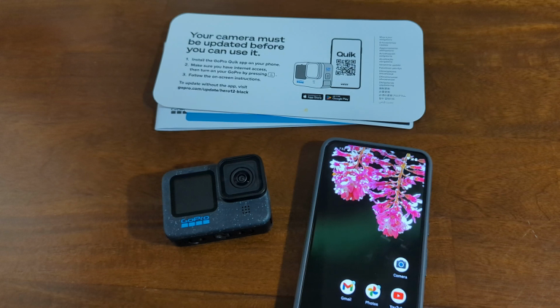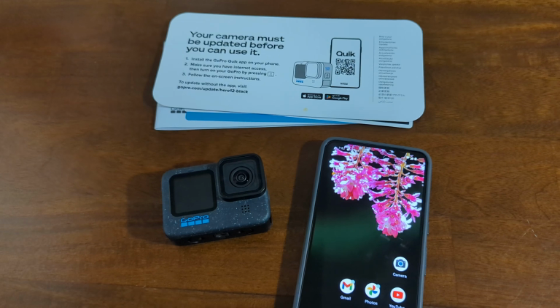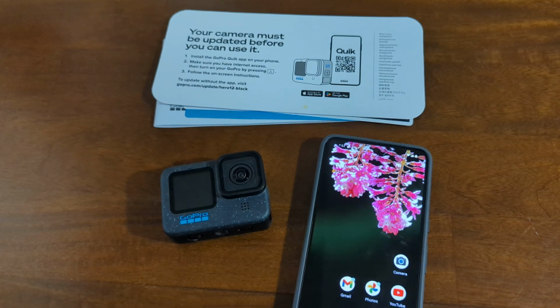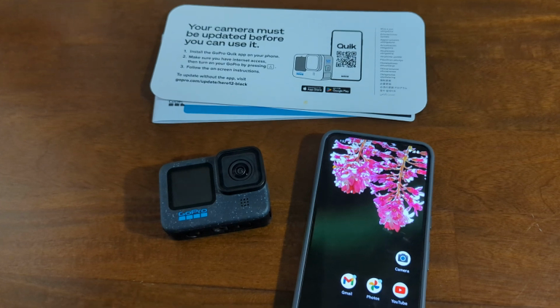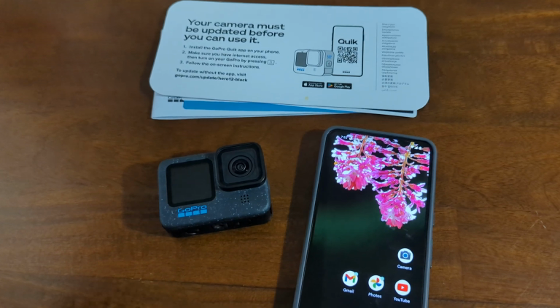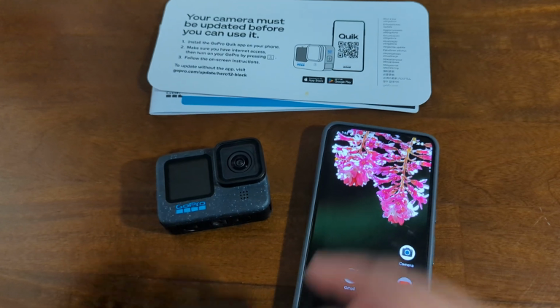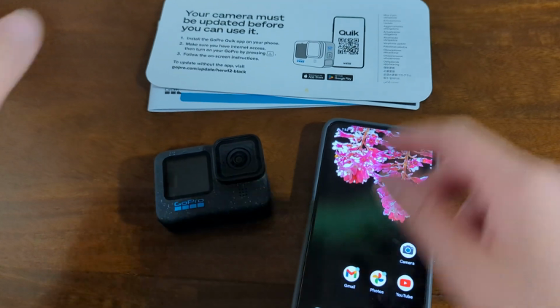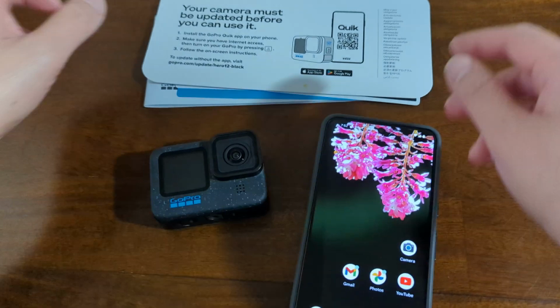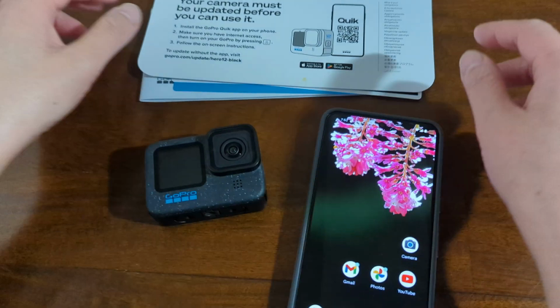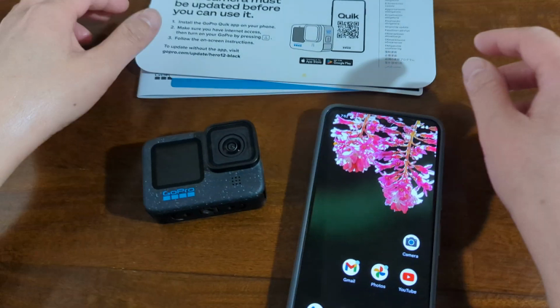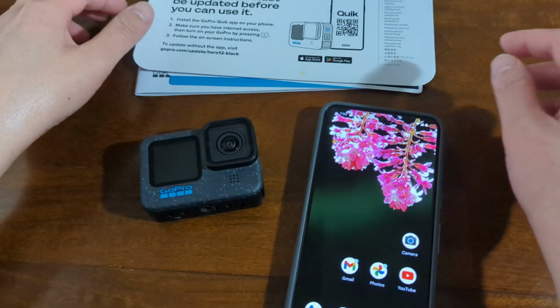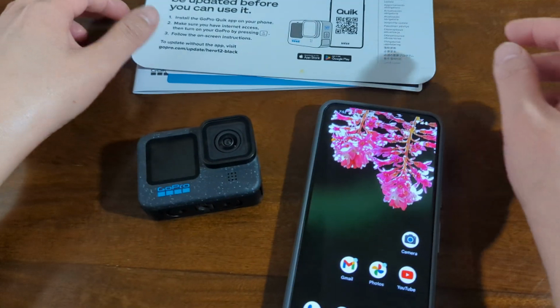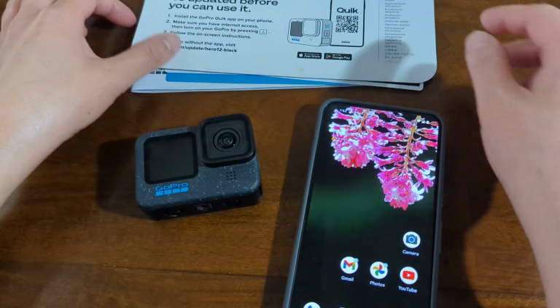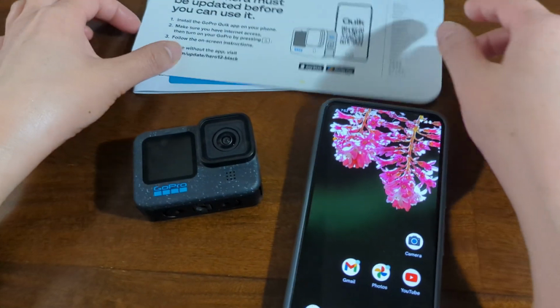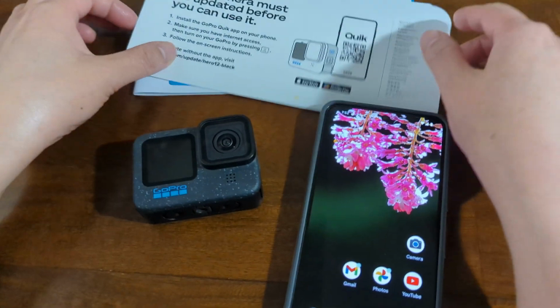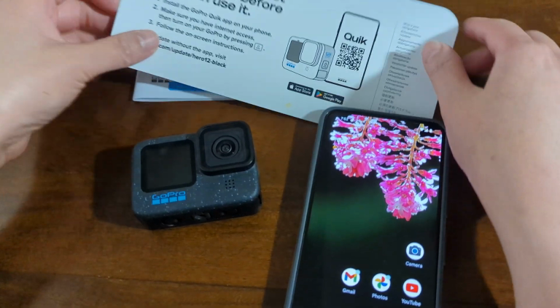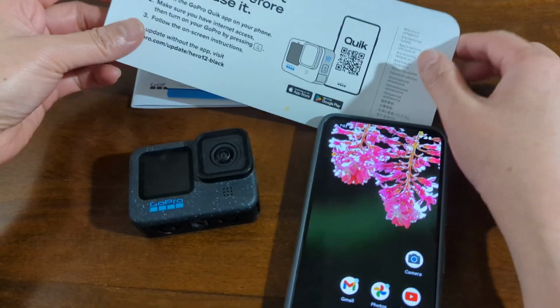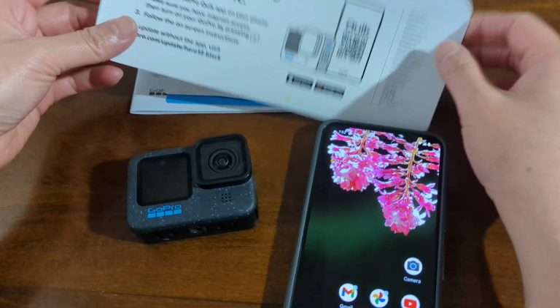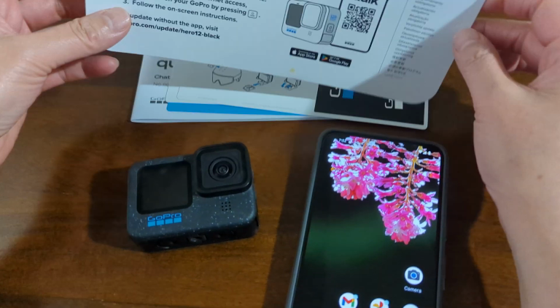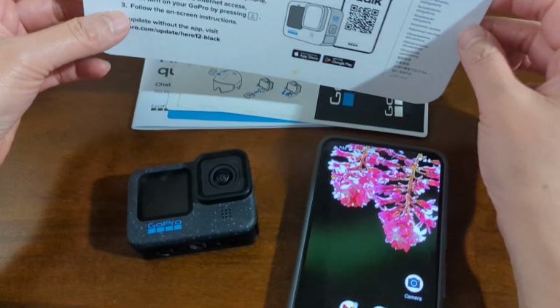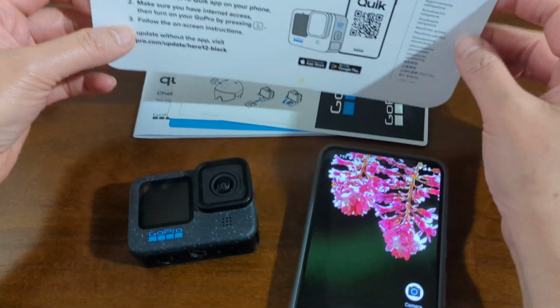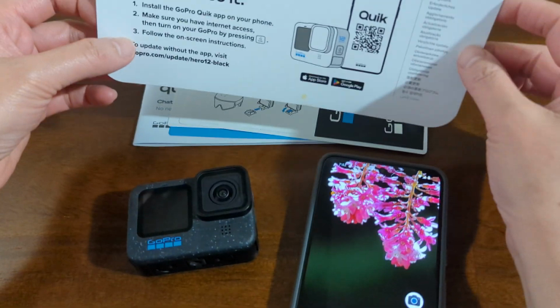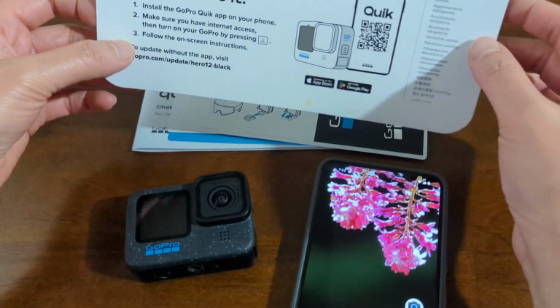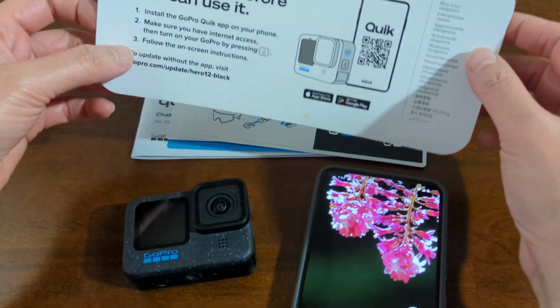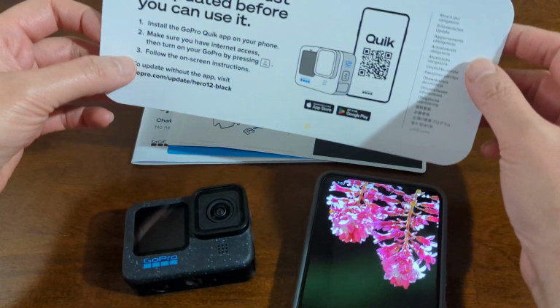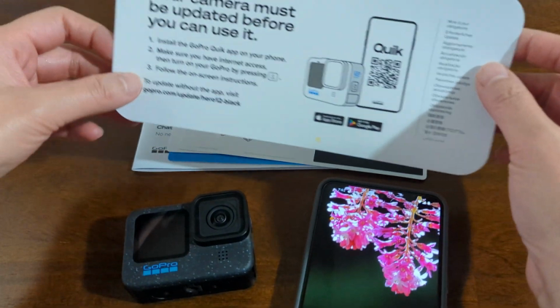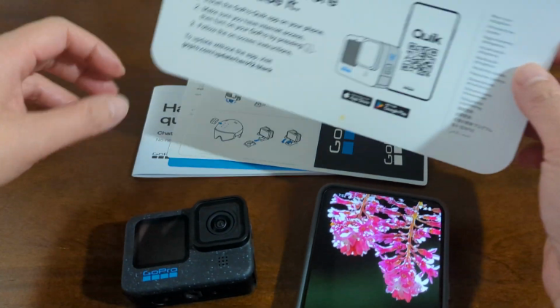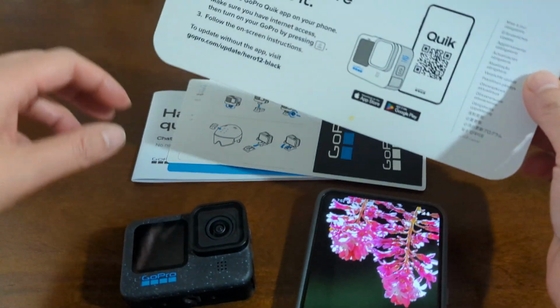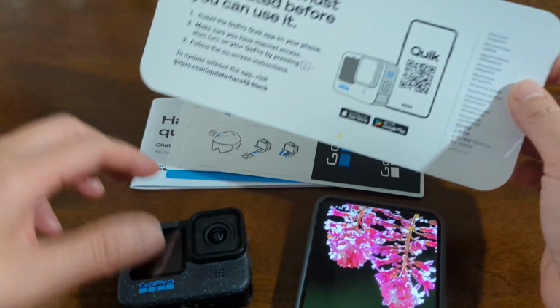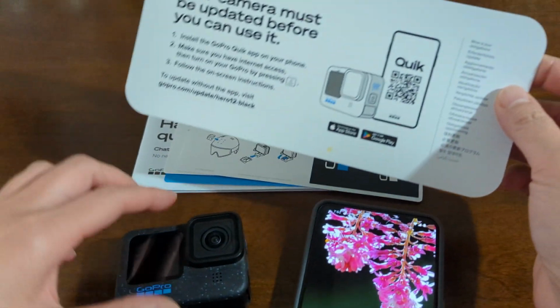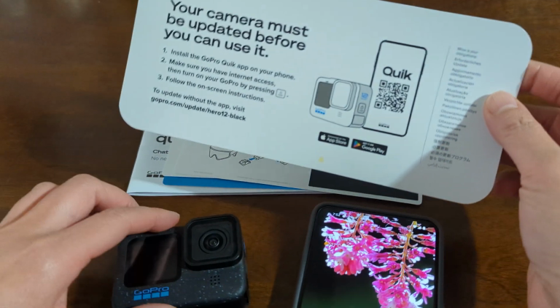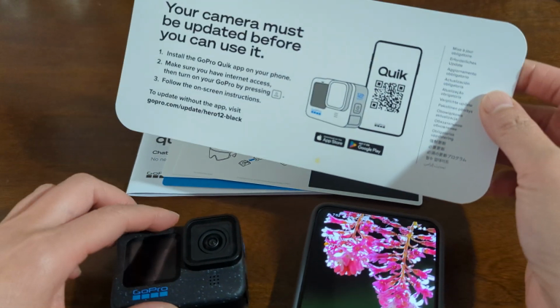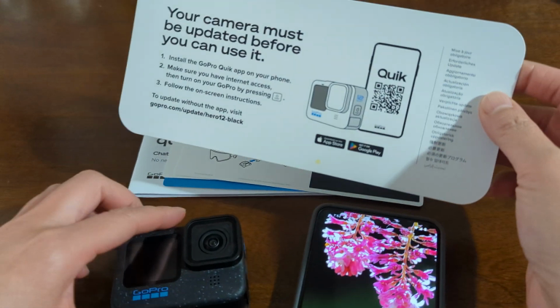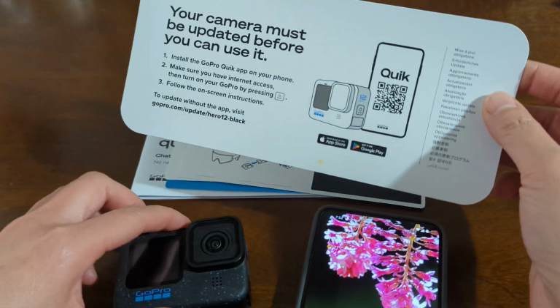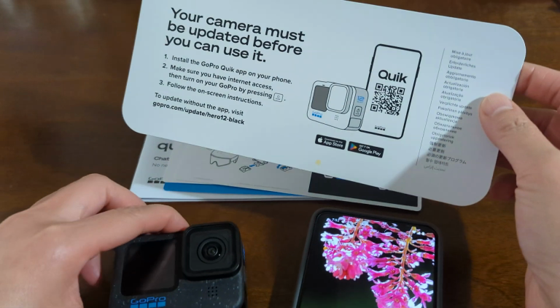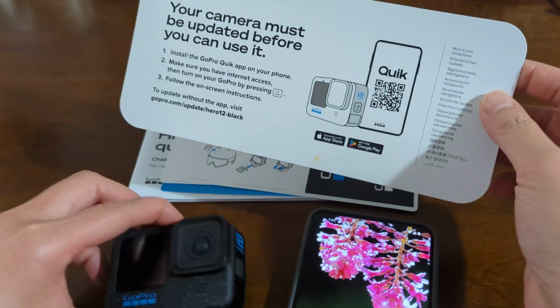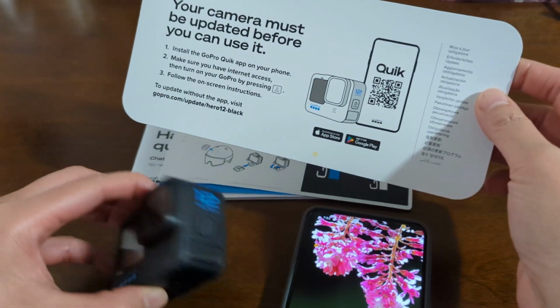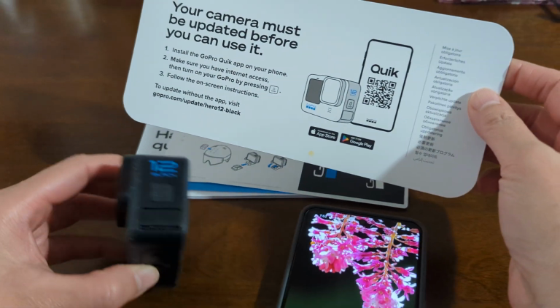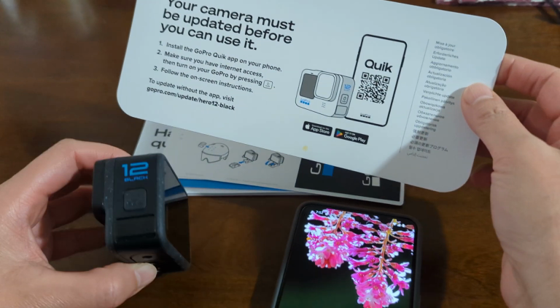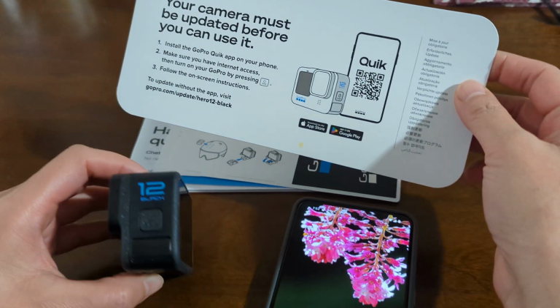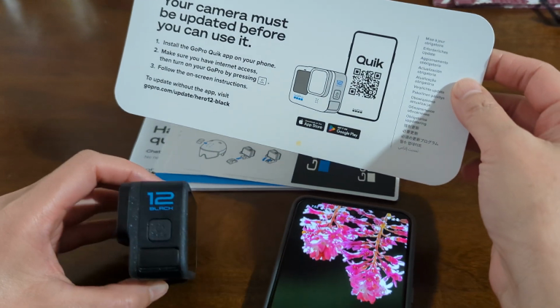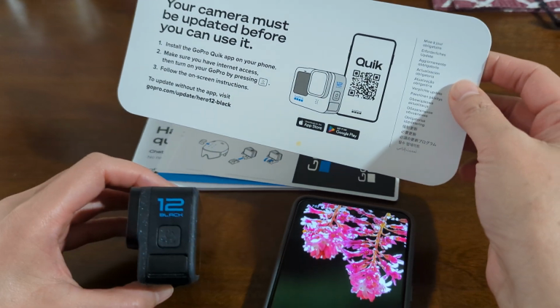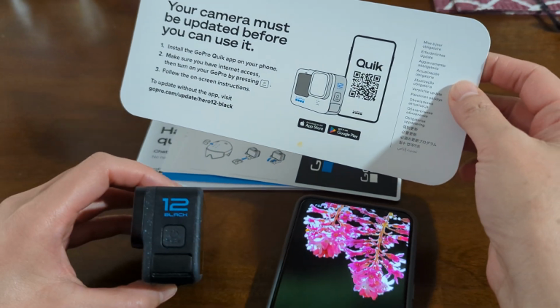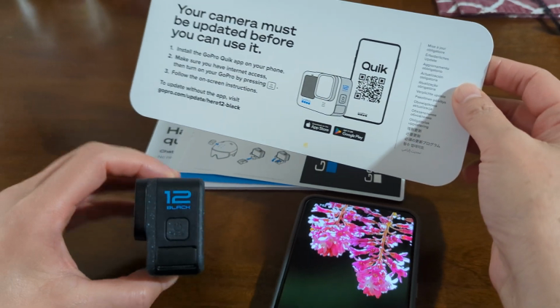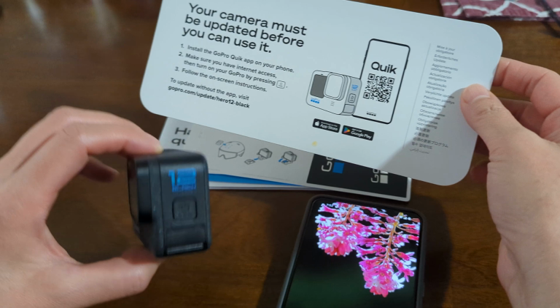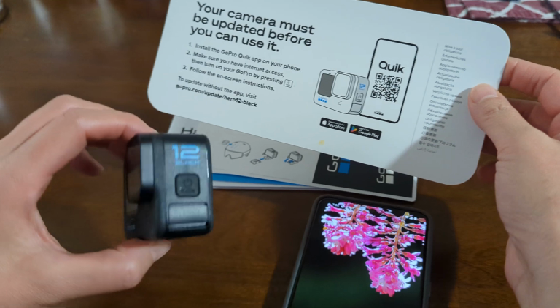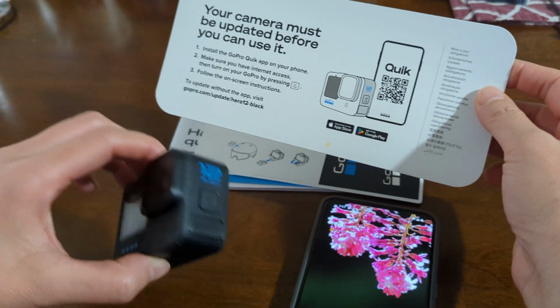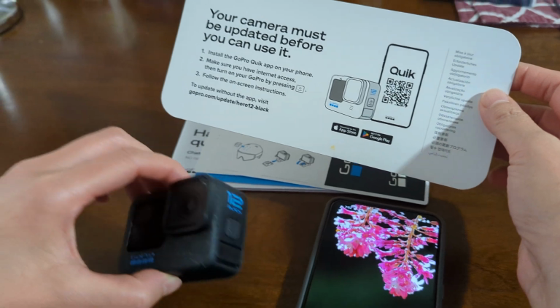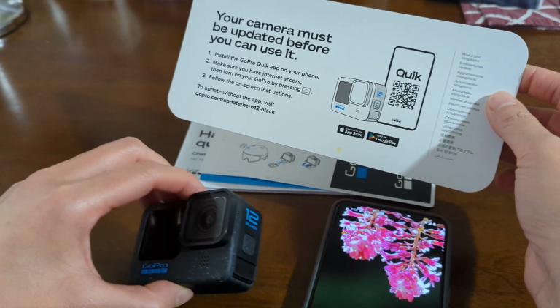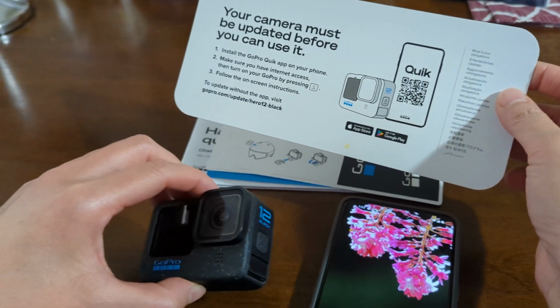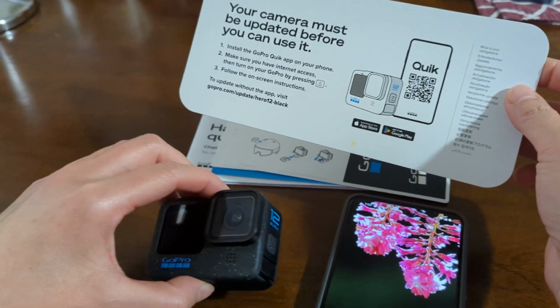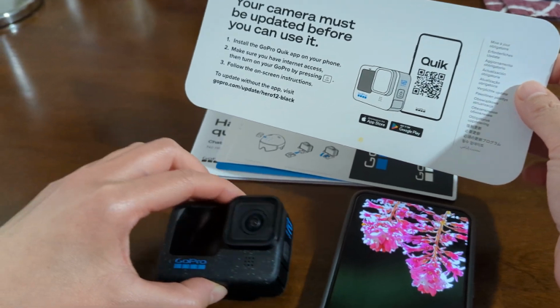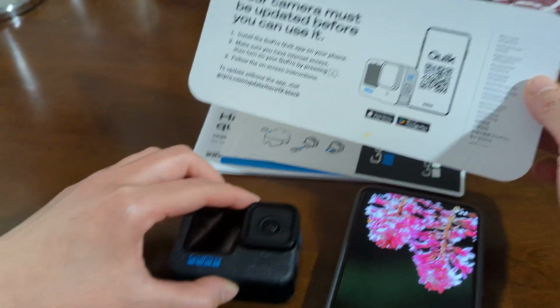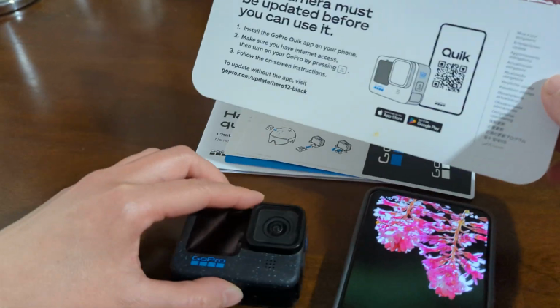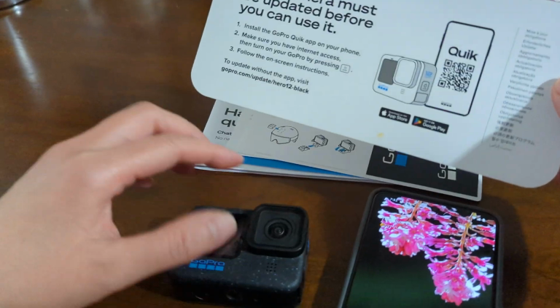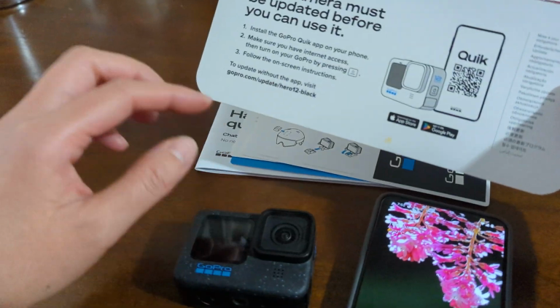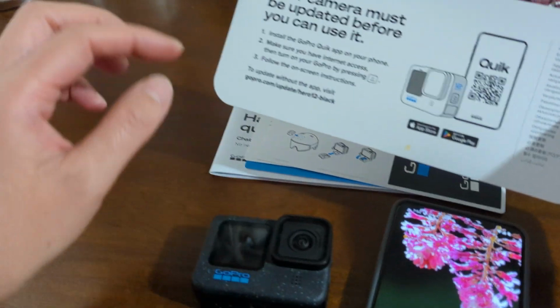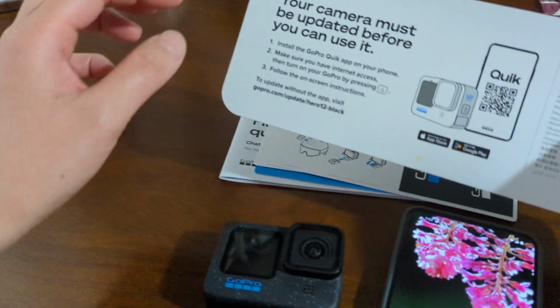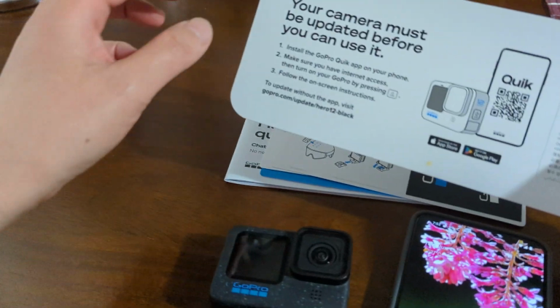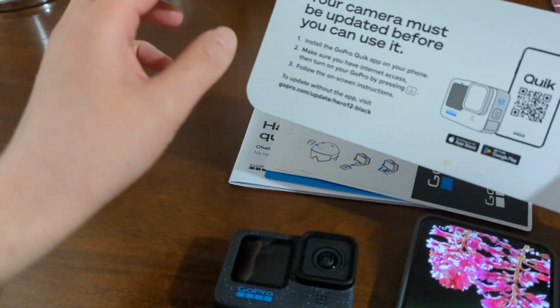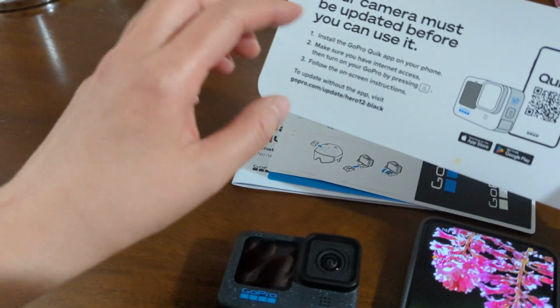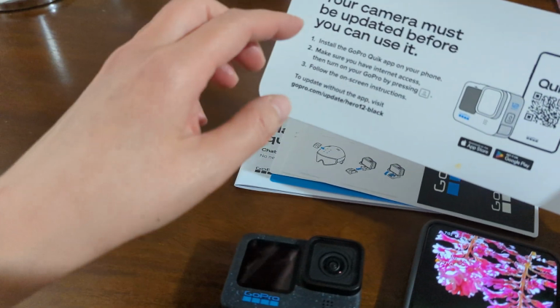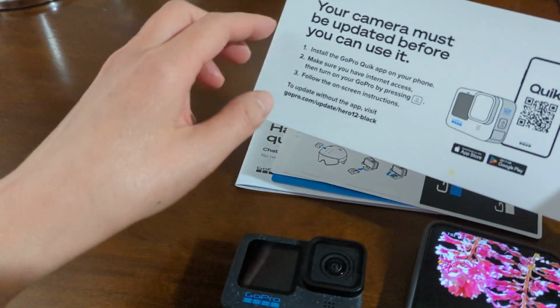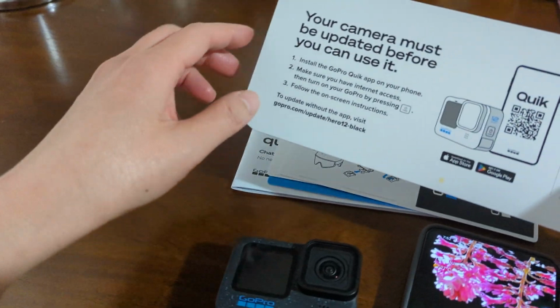Hi everyone! So for today's video, we are going to connect my GoPro 12 Black to the GoPro Quick App.